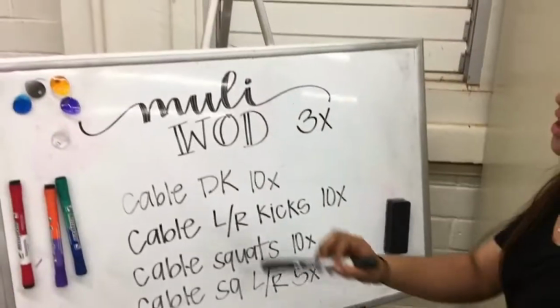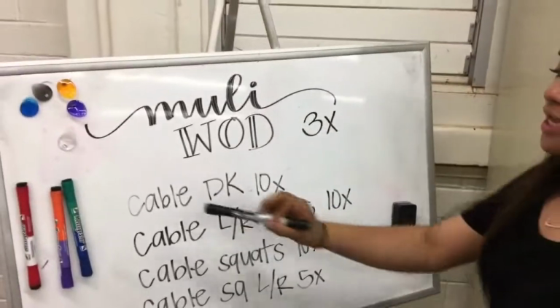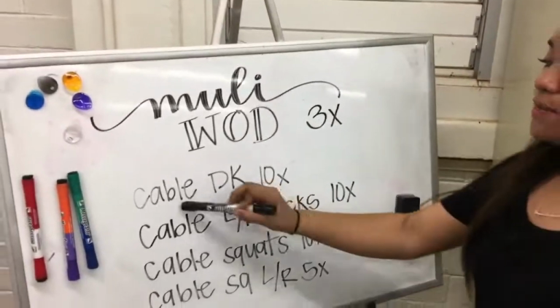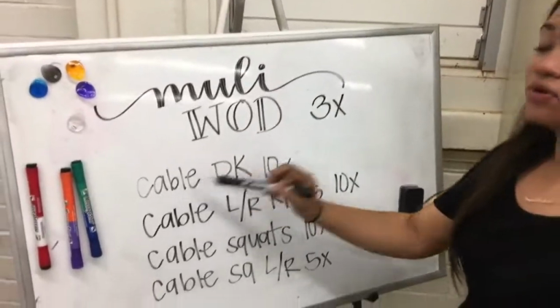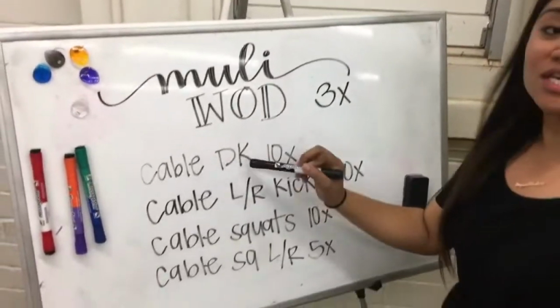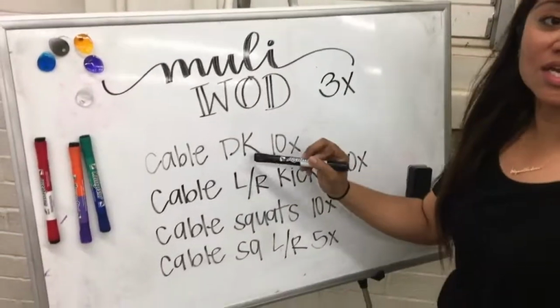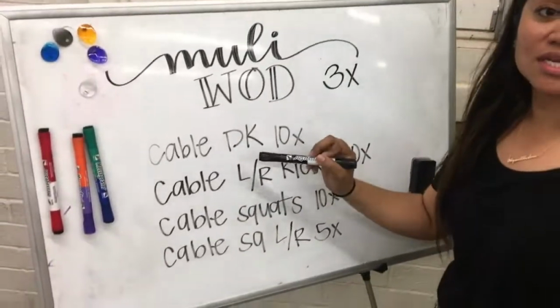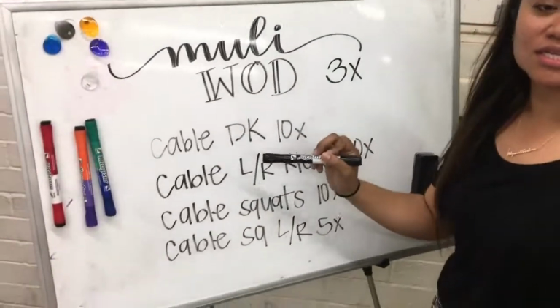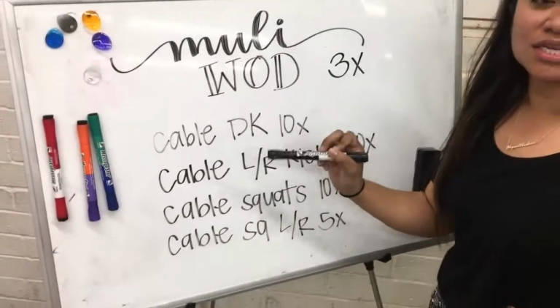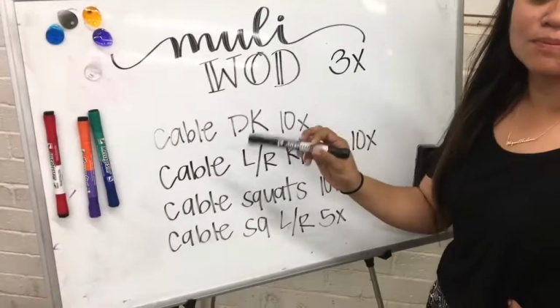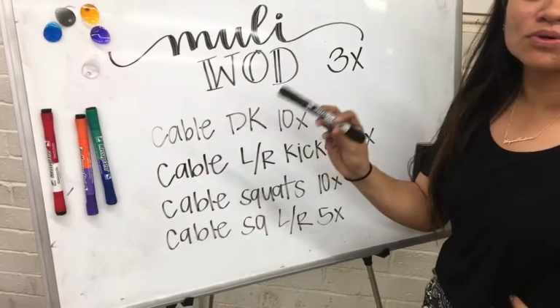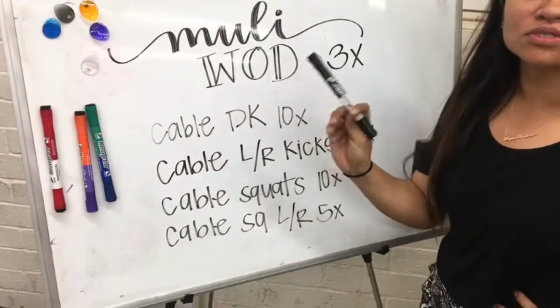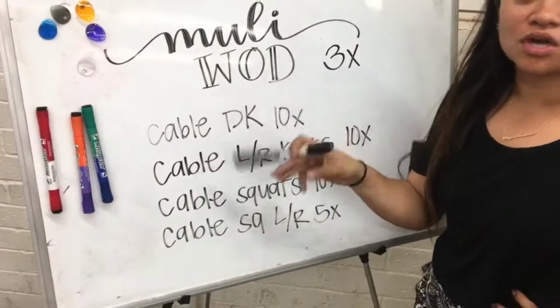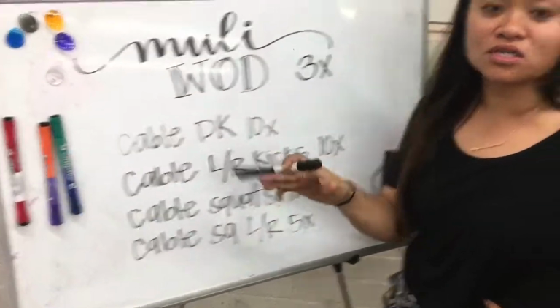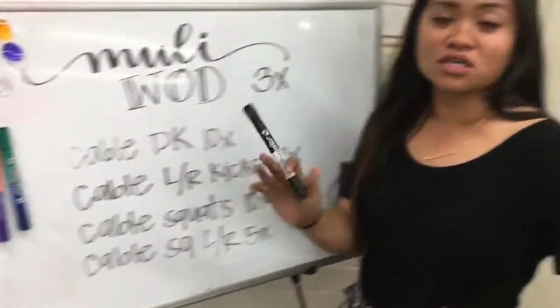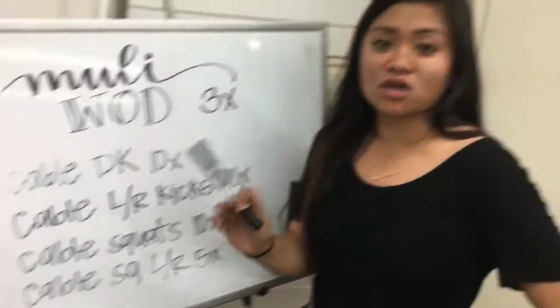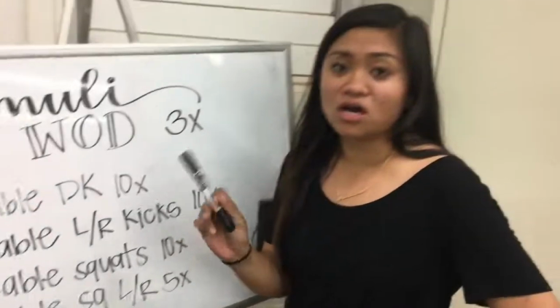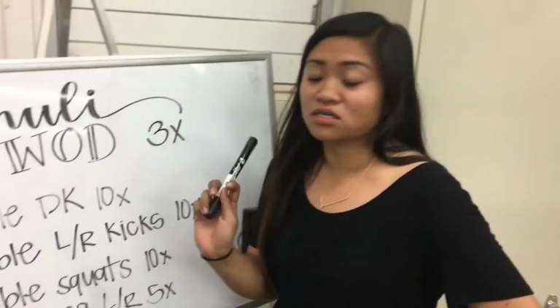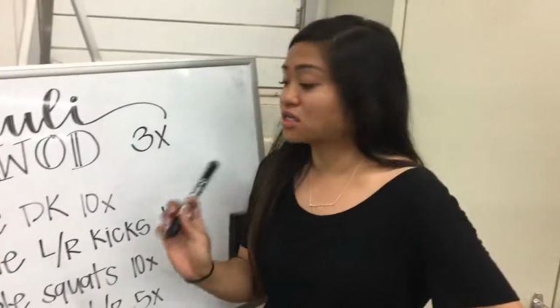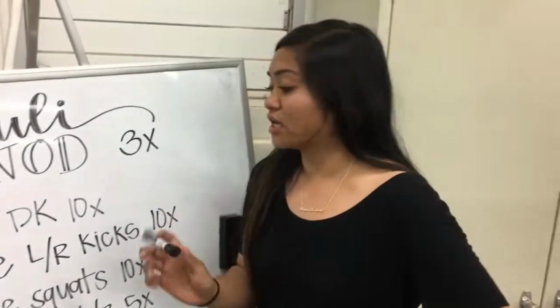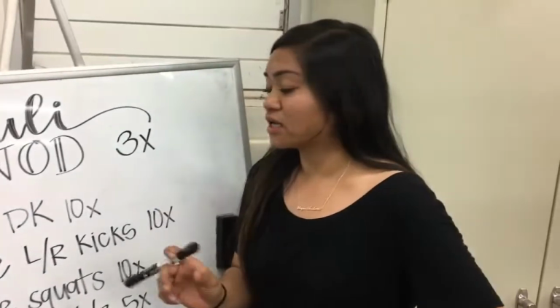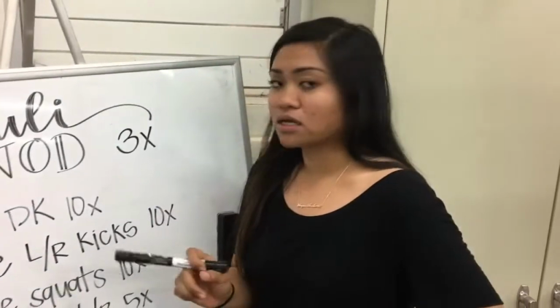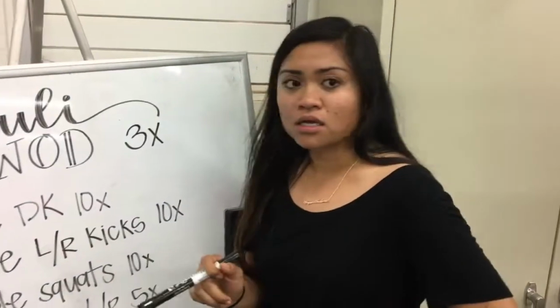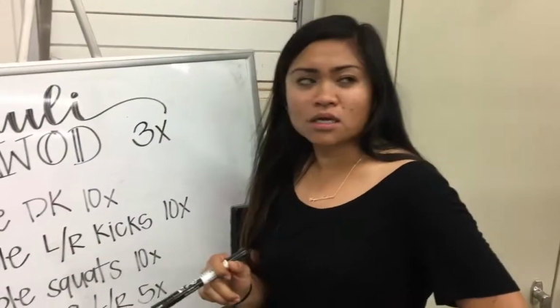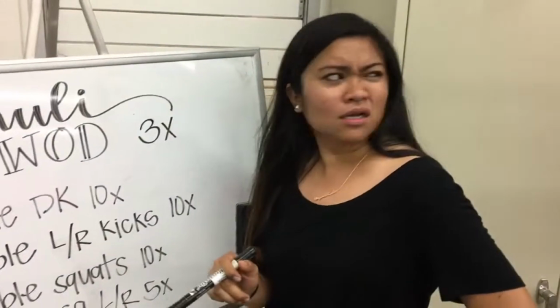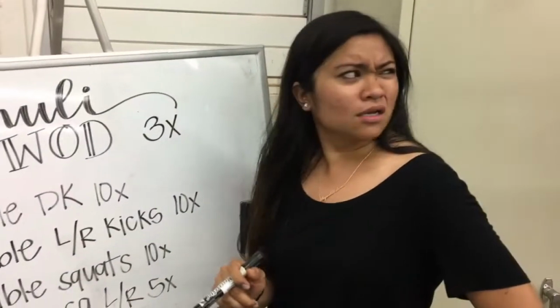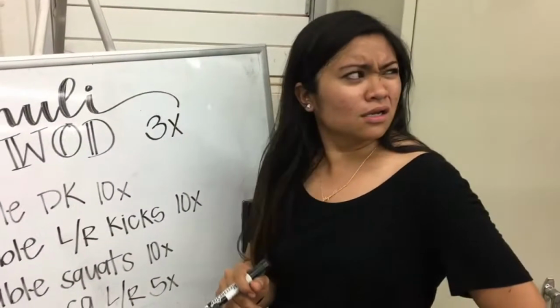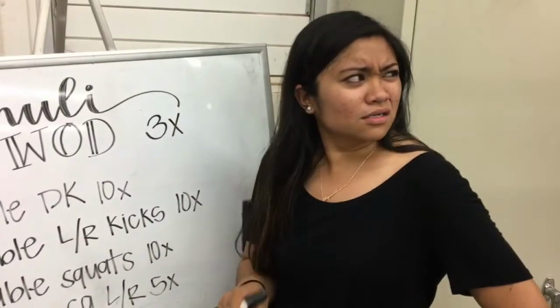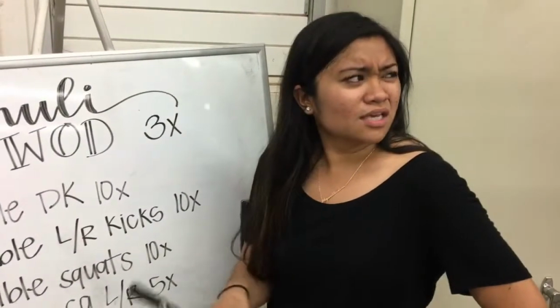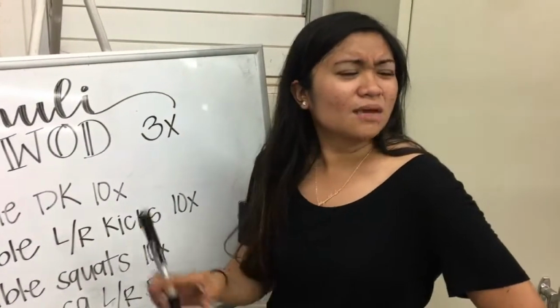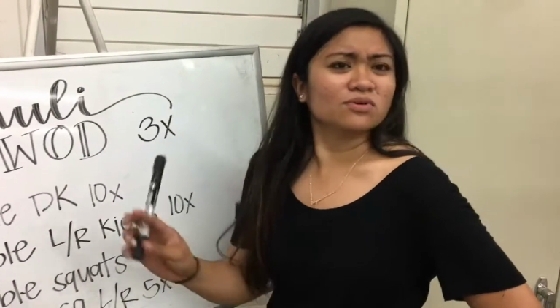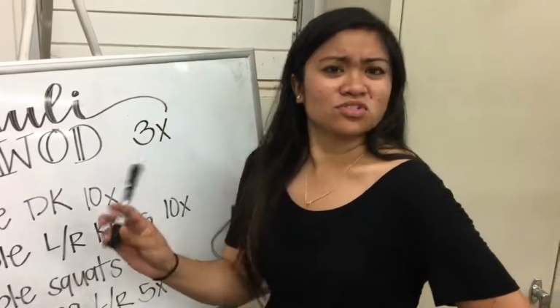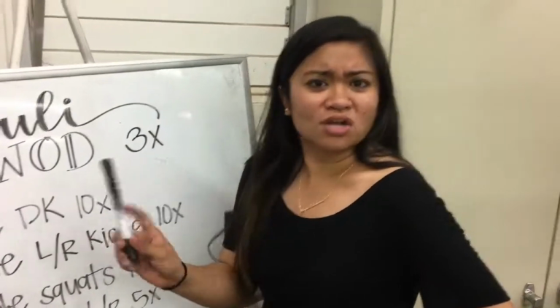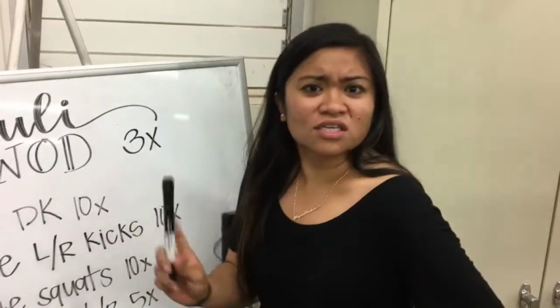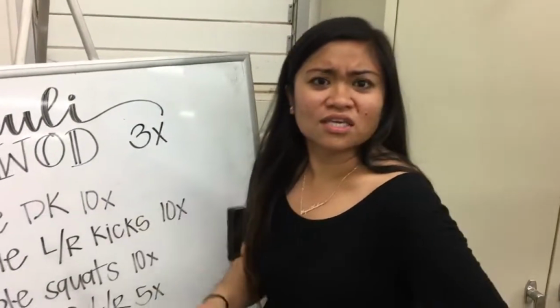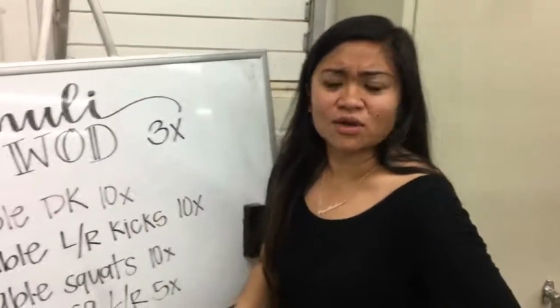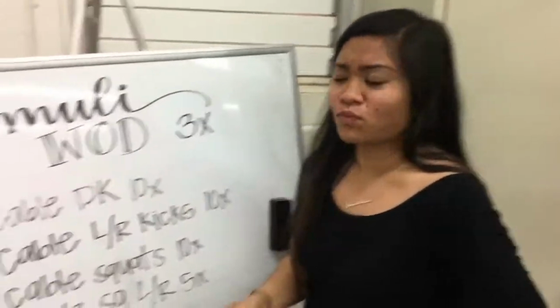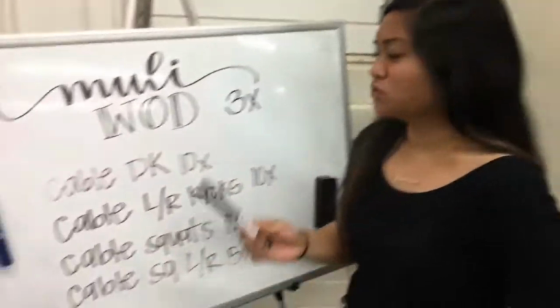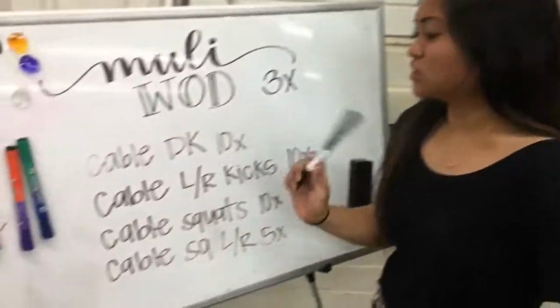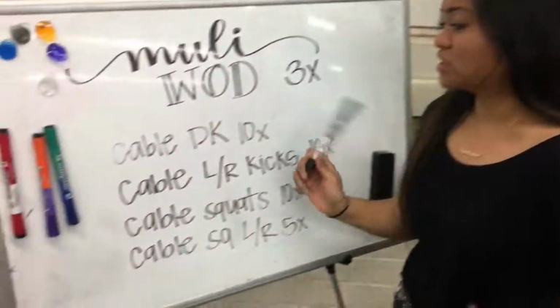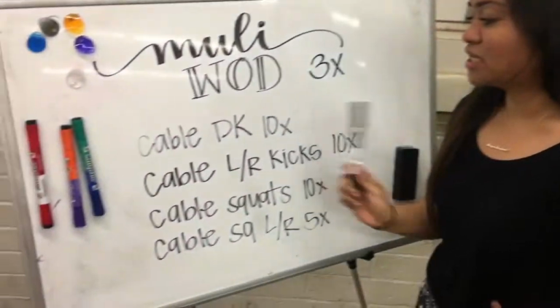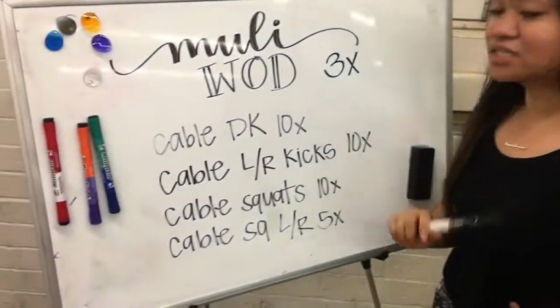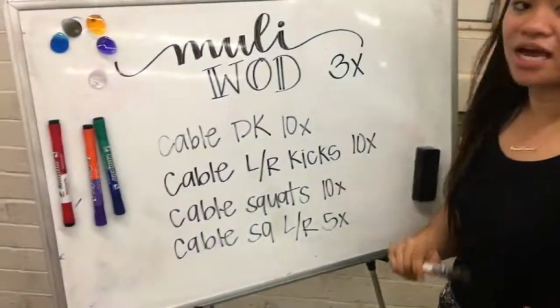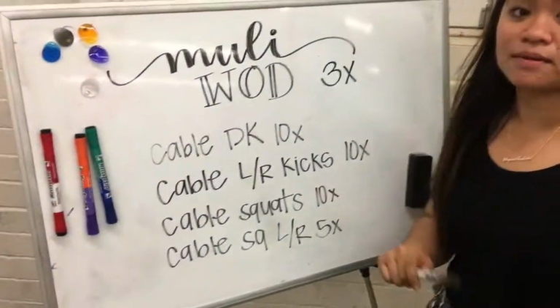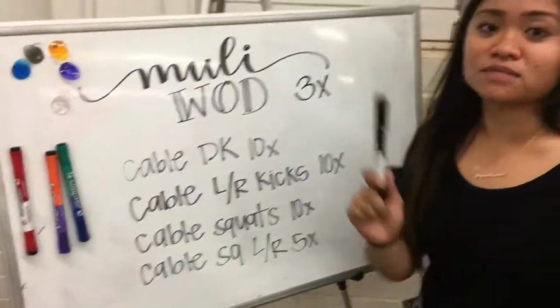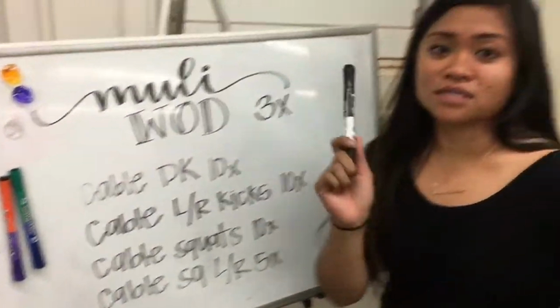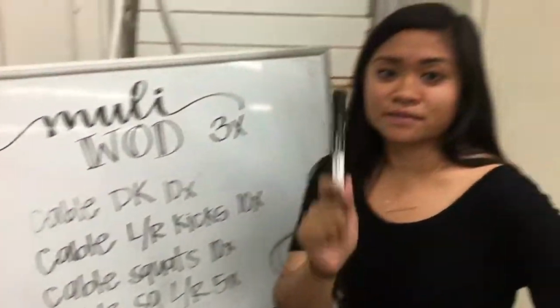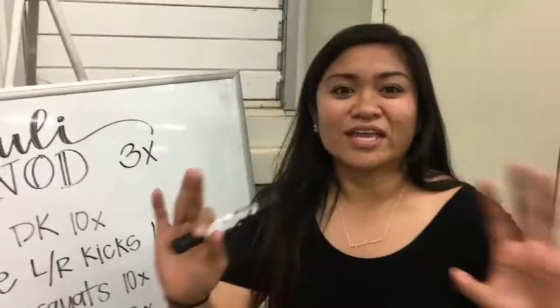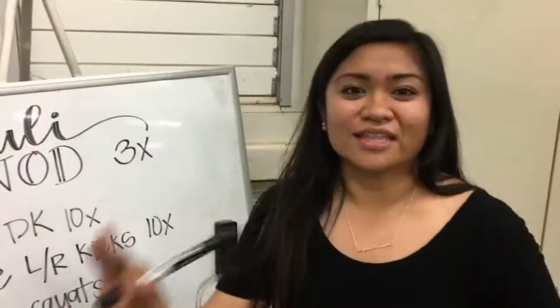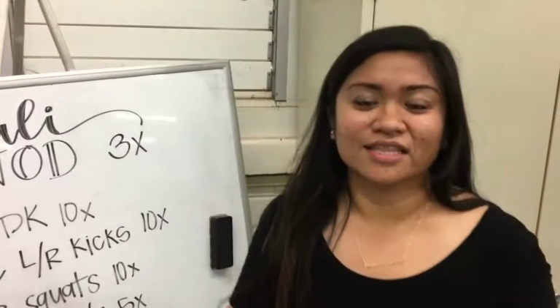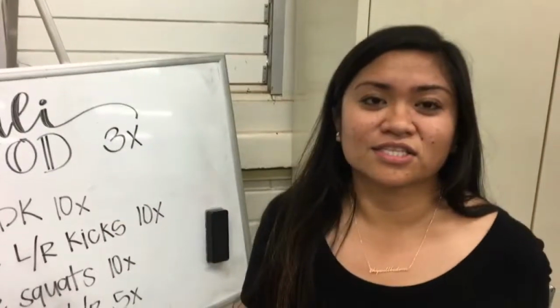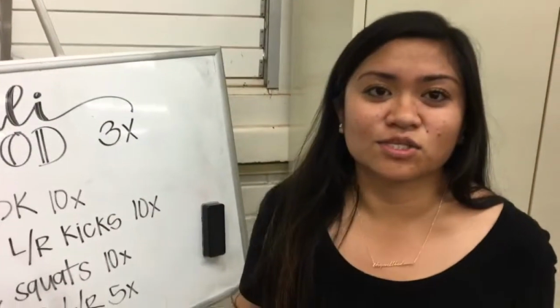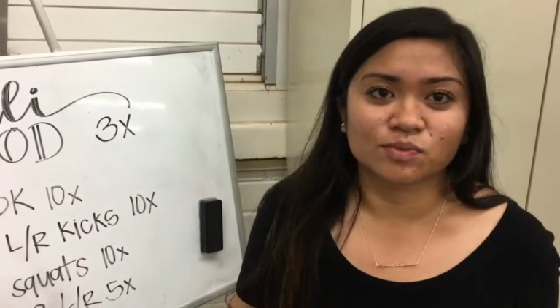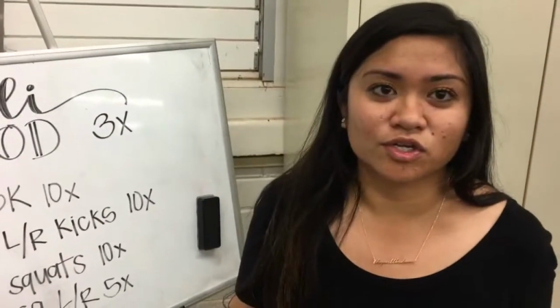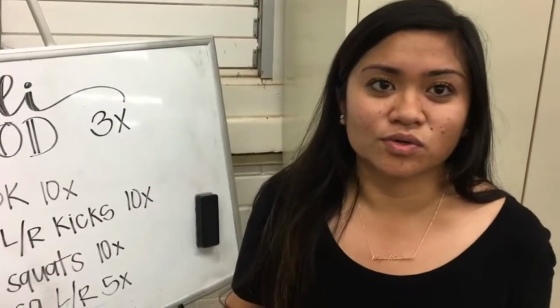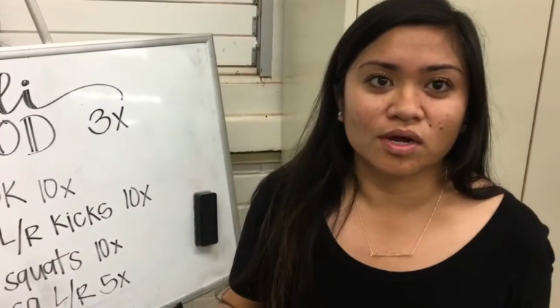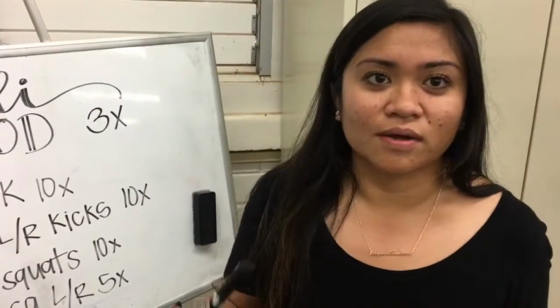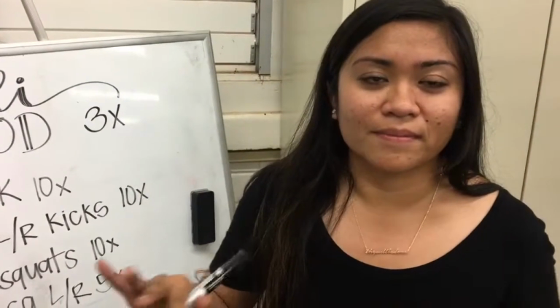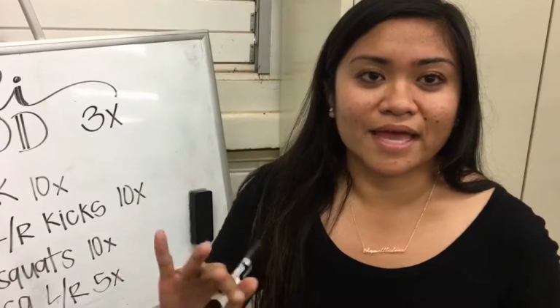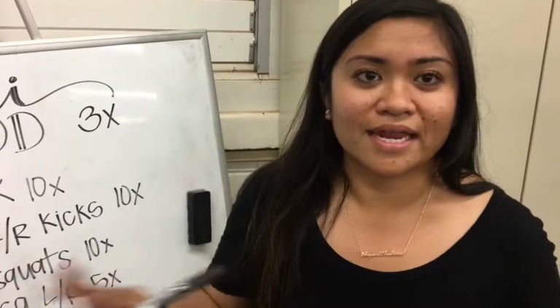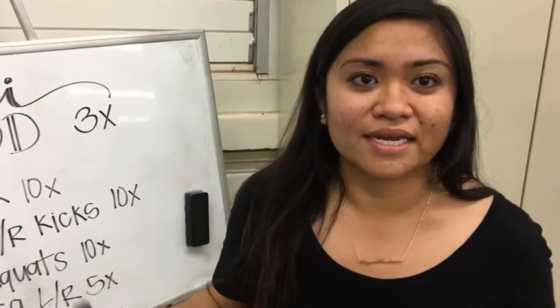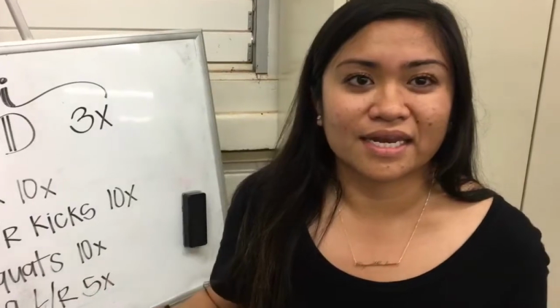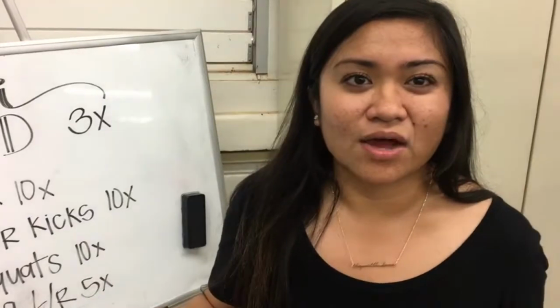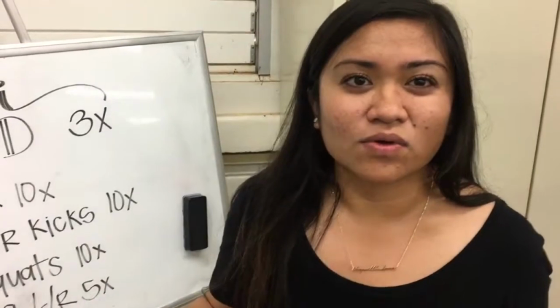So the cable kick — cable Donkey Kong kick. Cable Donkey kick, we'll kick 10 times in the beginning.